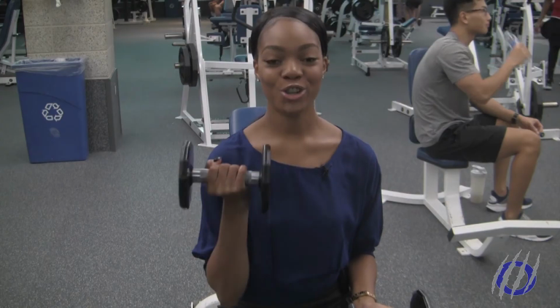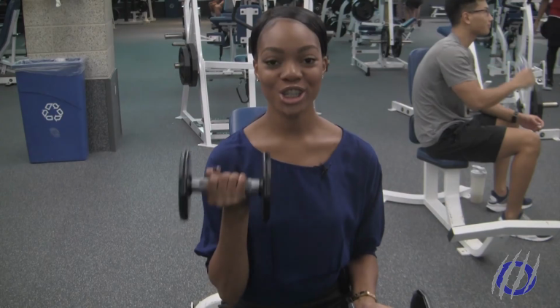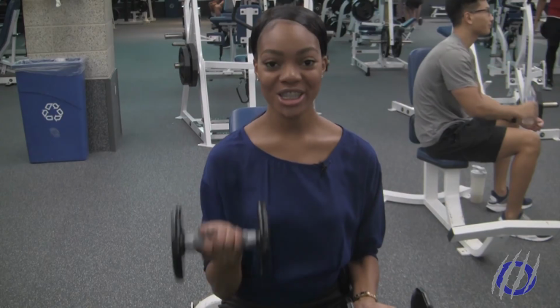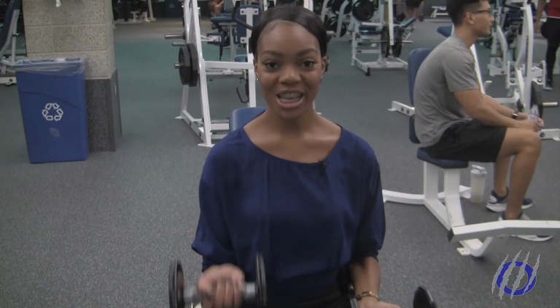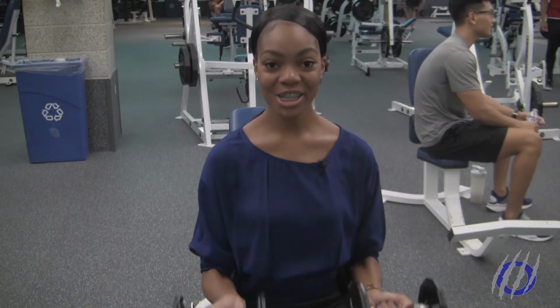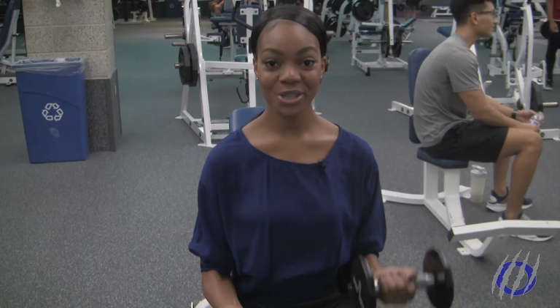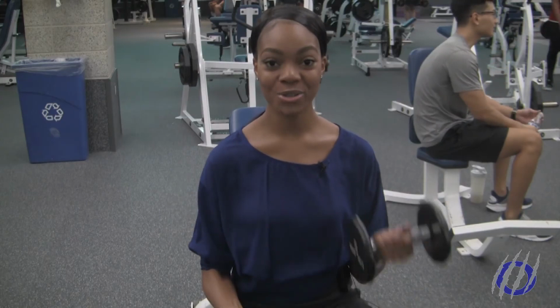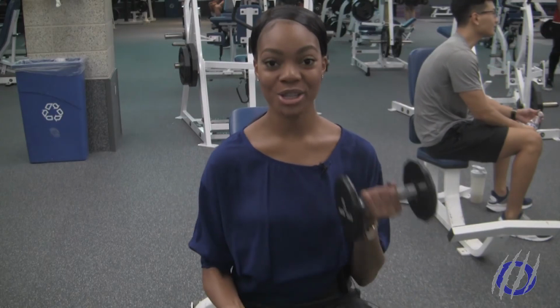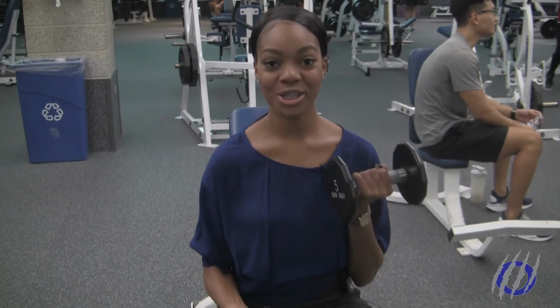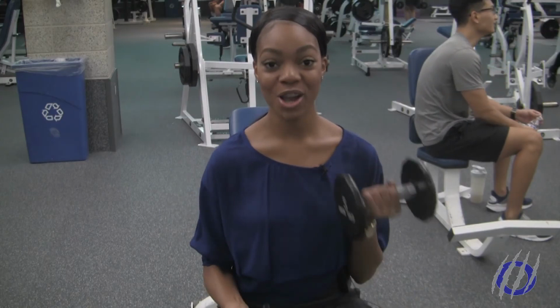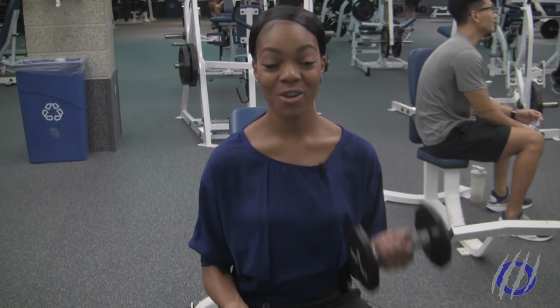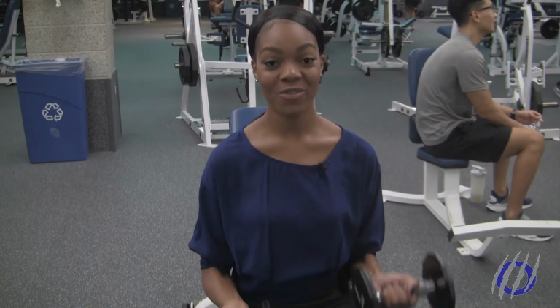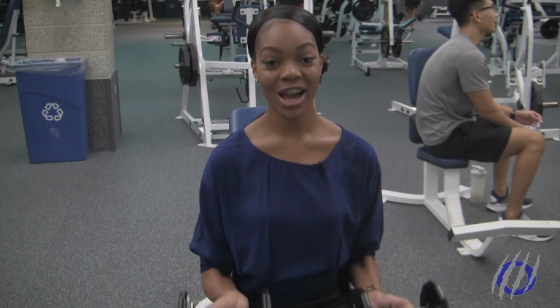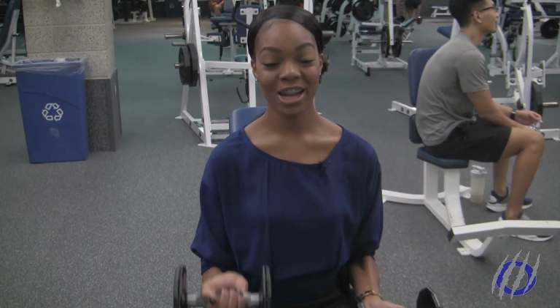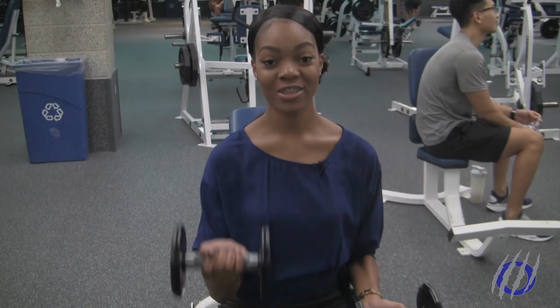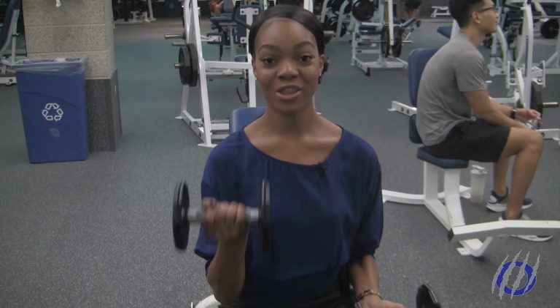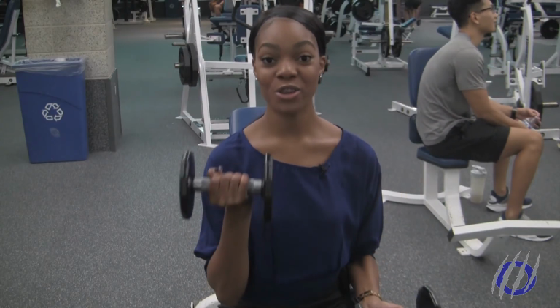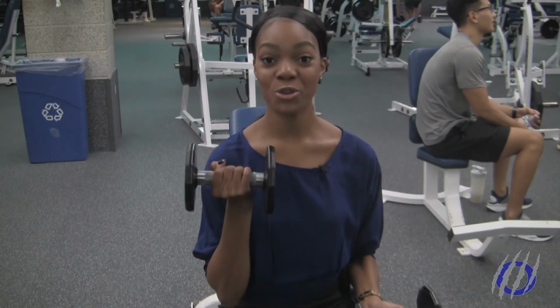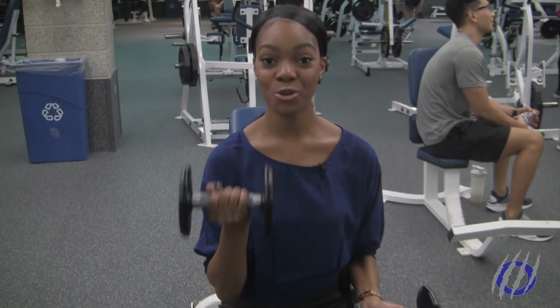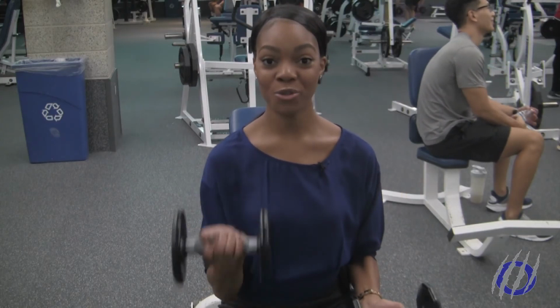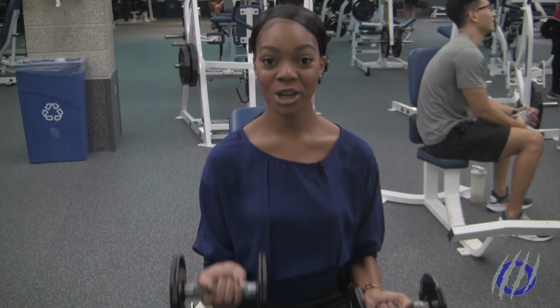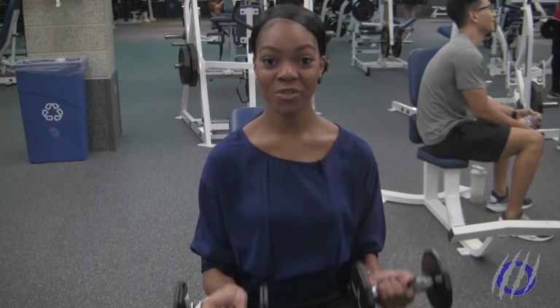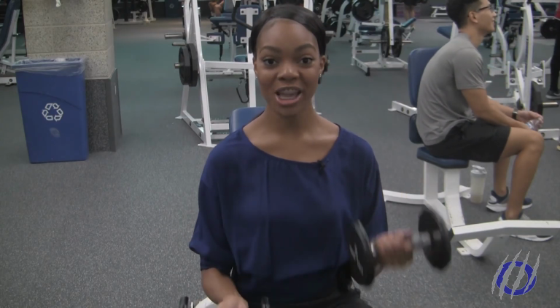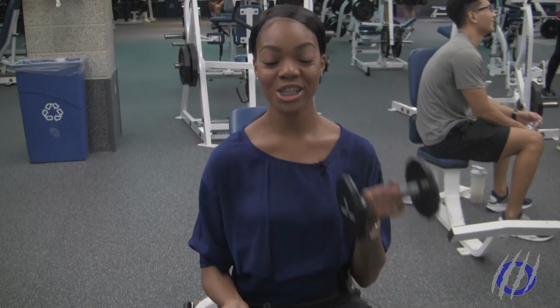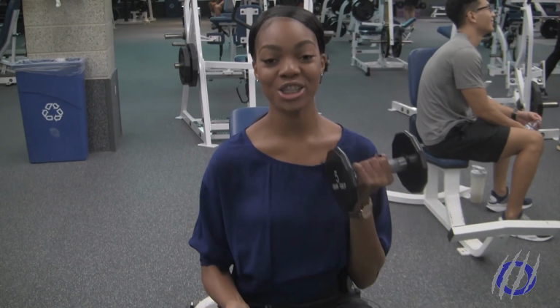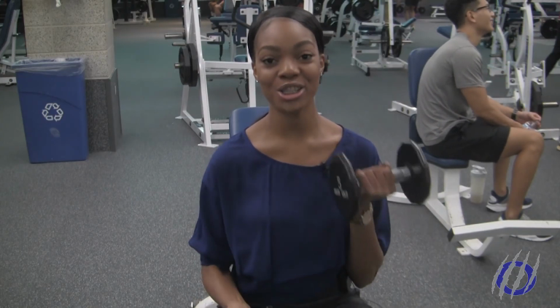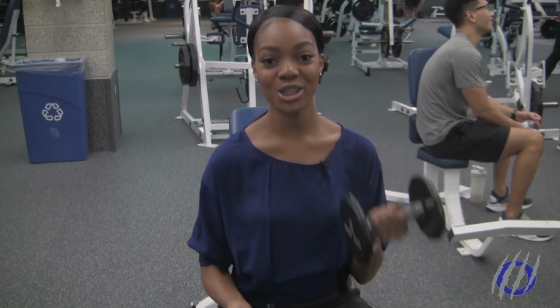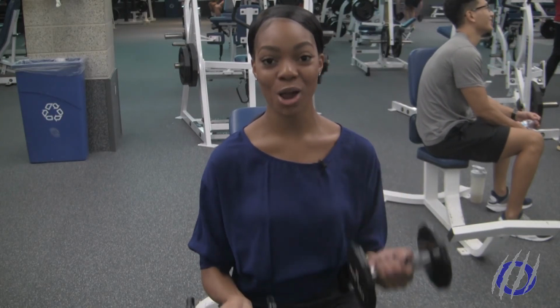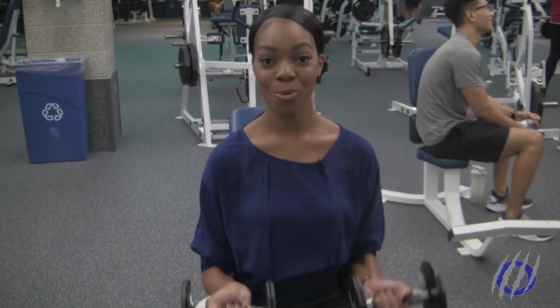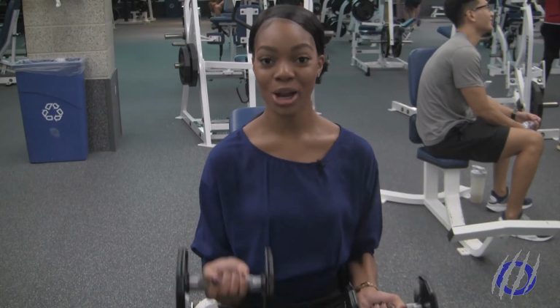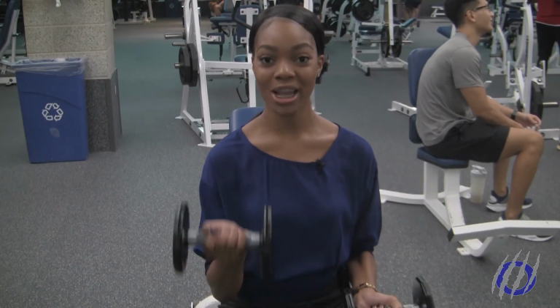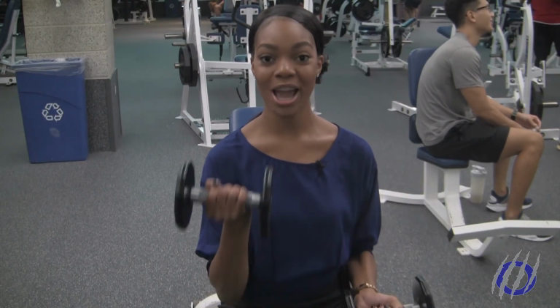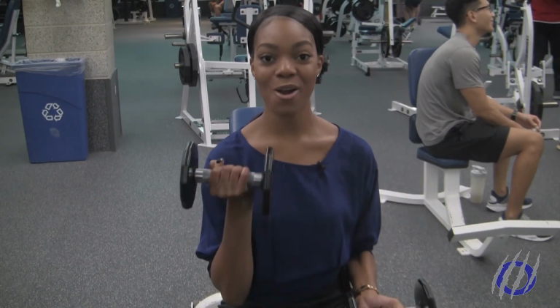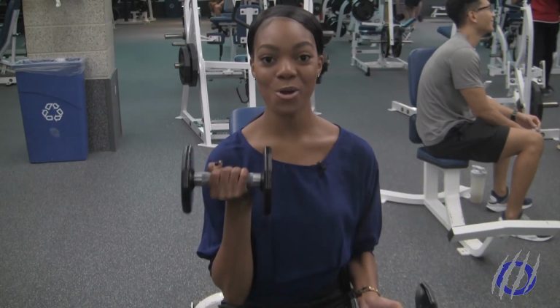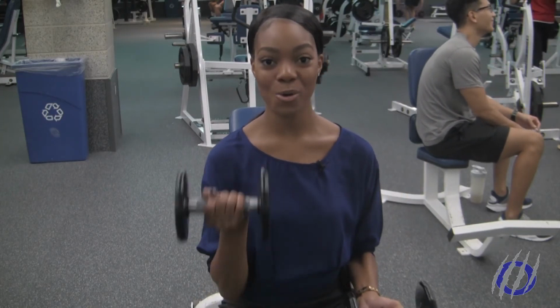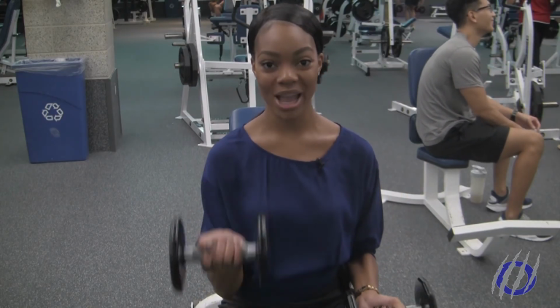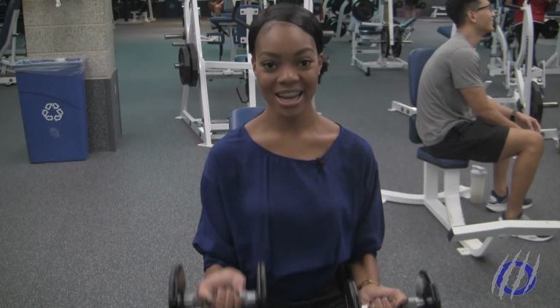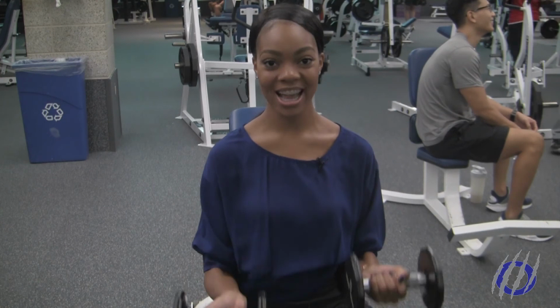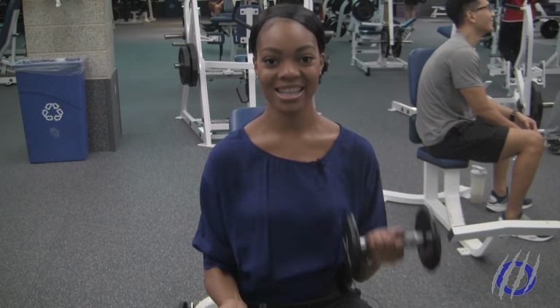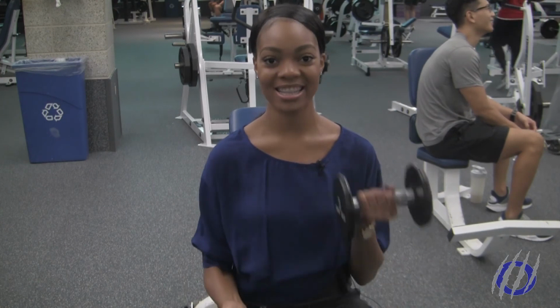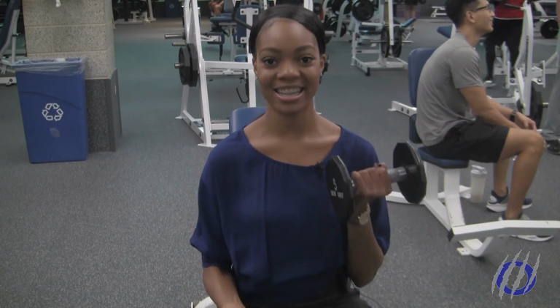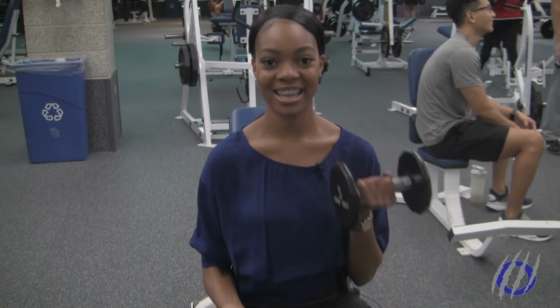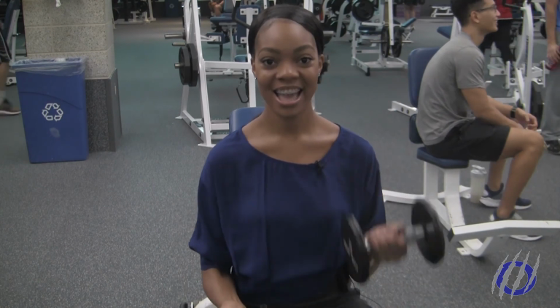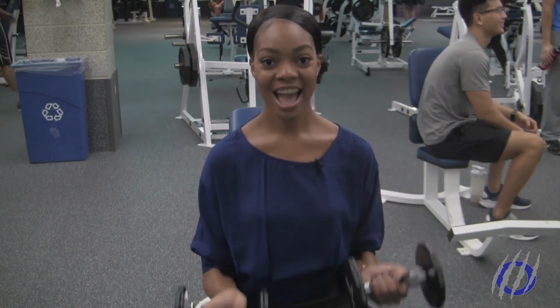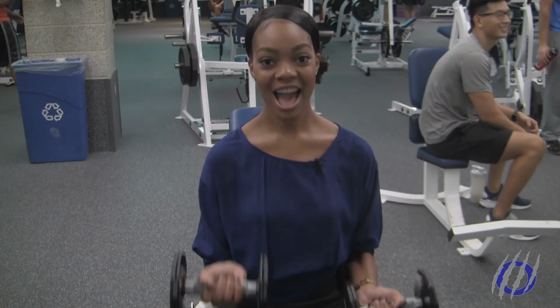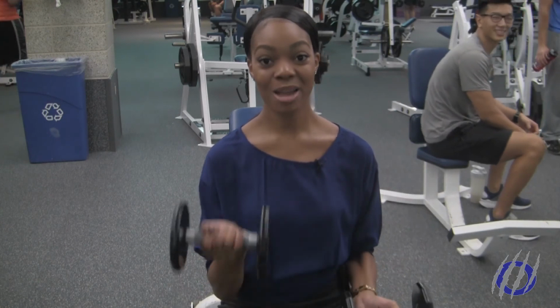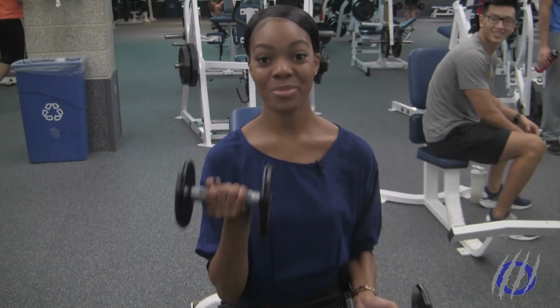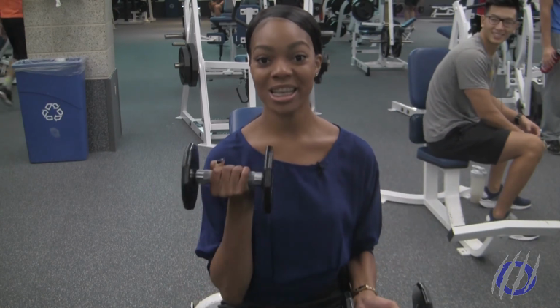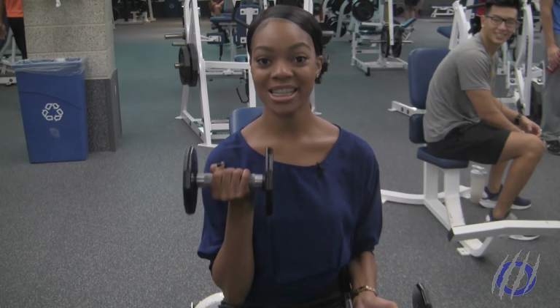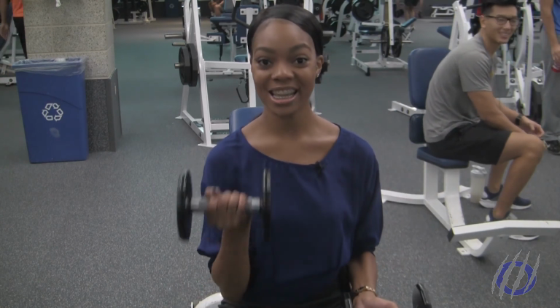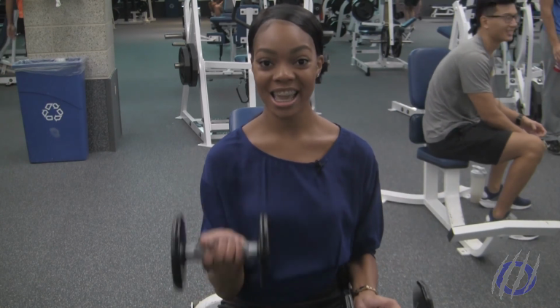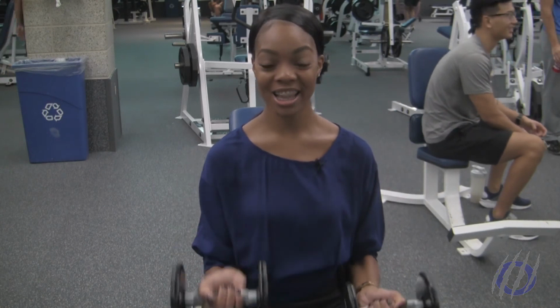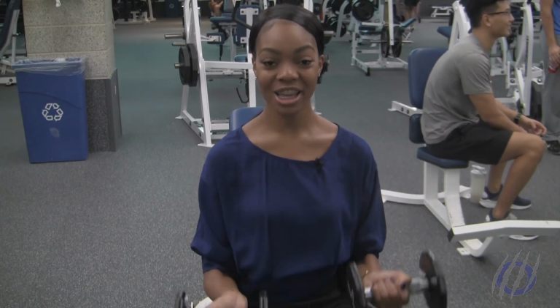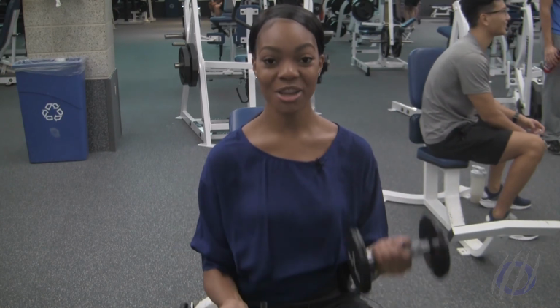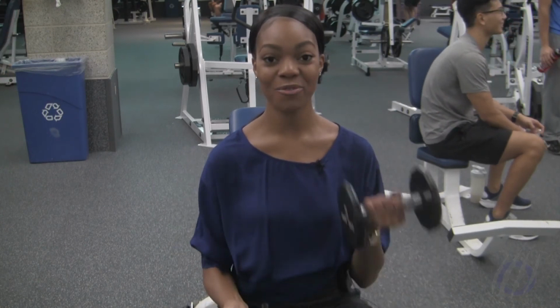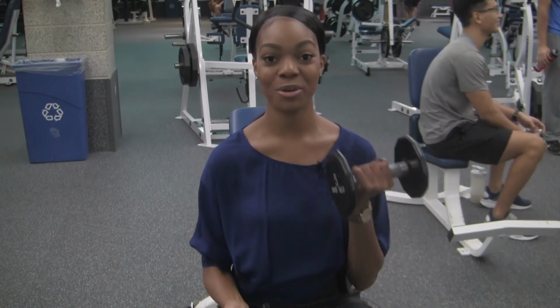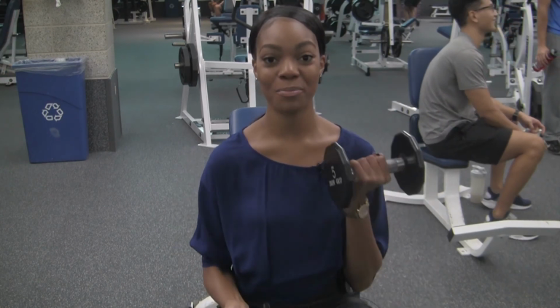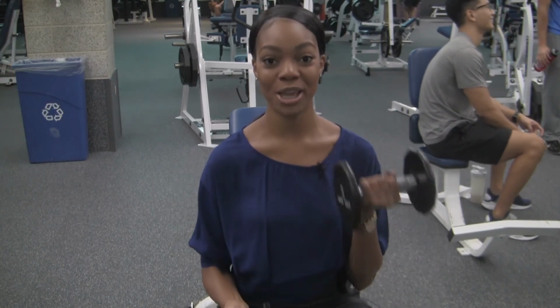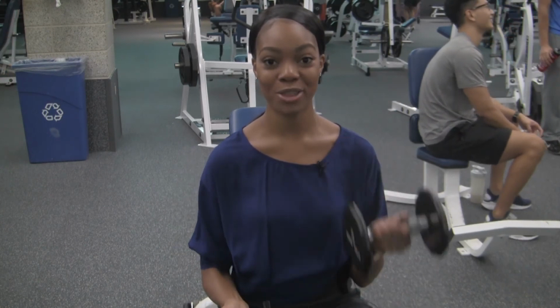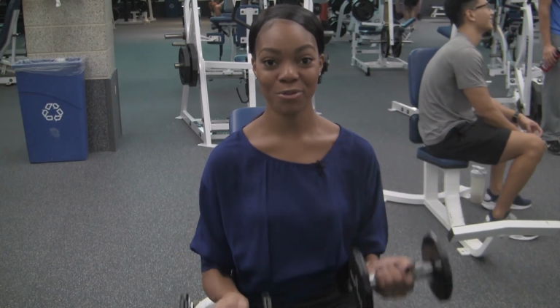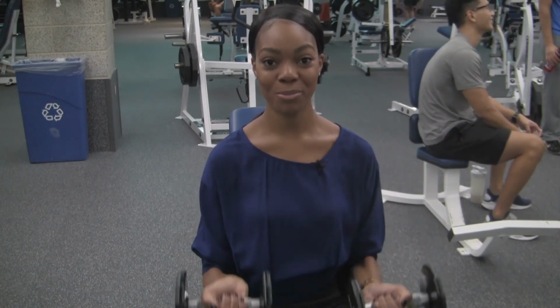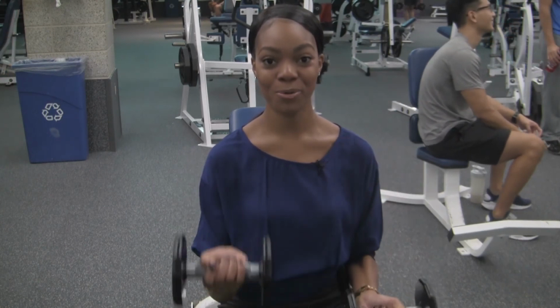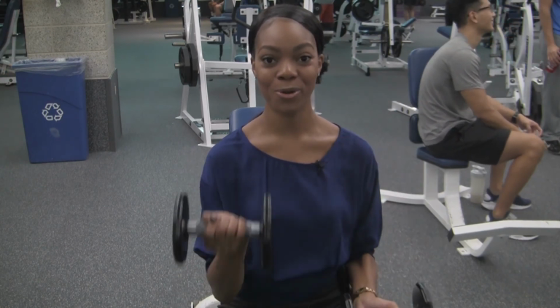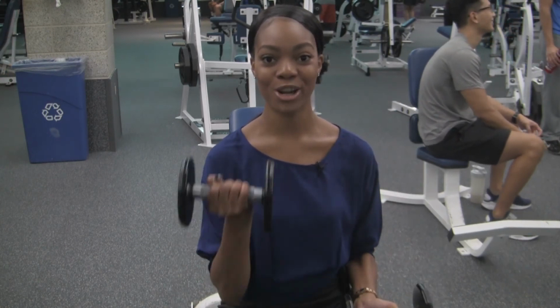Georgia State students are finding that the new renovations are working out quite nicely. I'm Destiny Elliott for Panther Report.